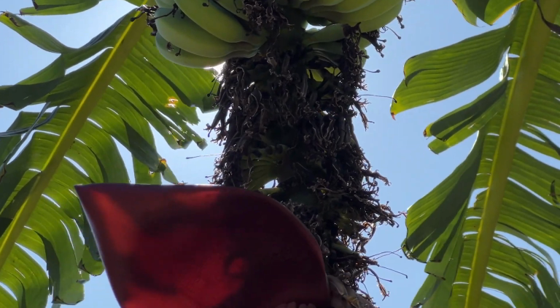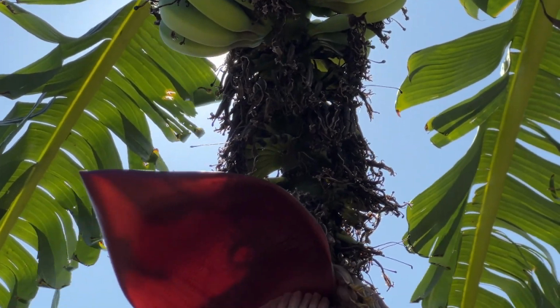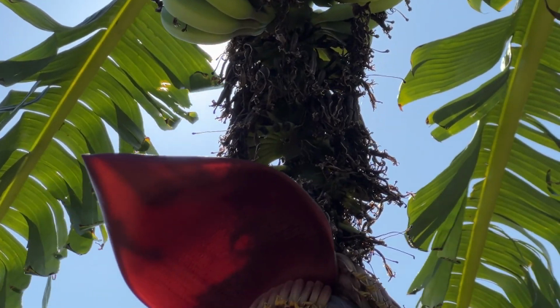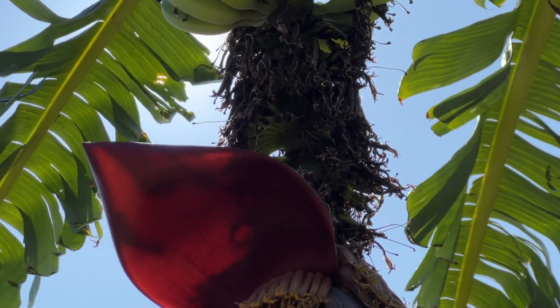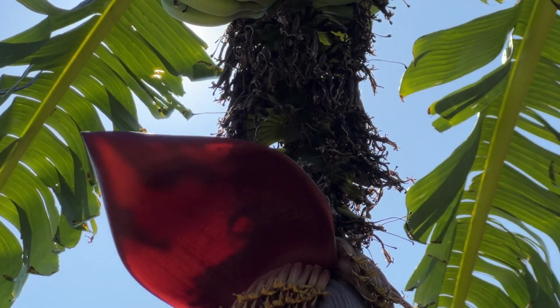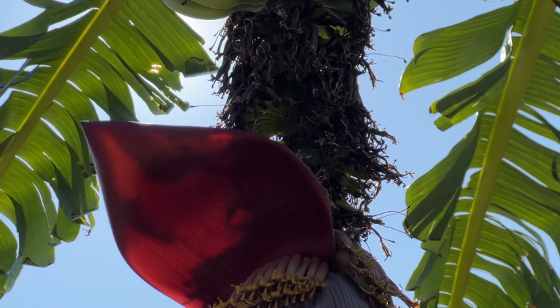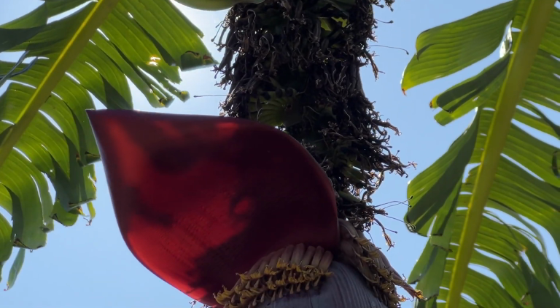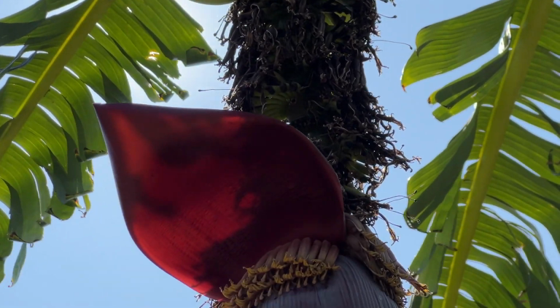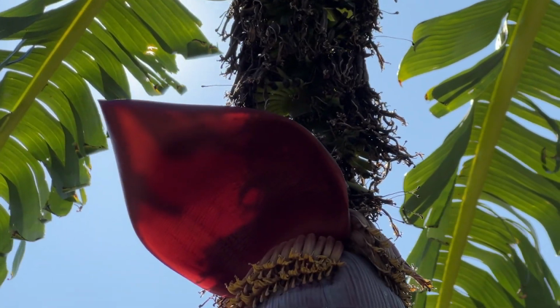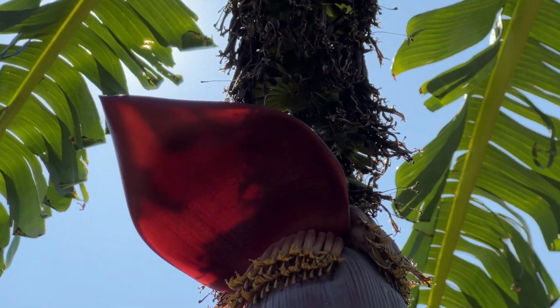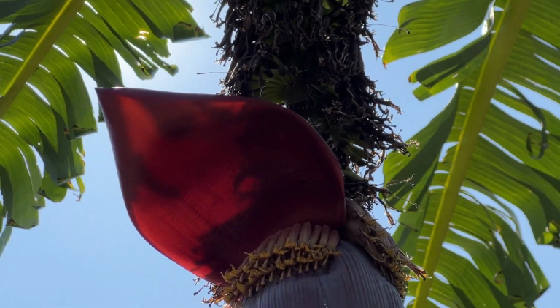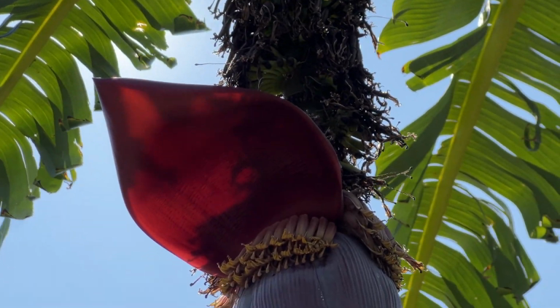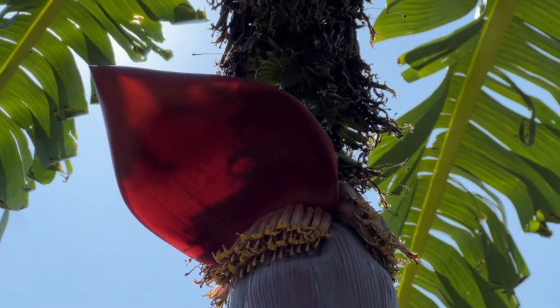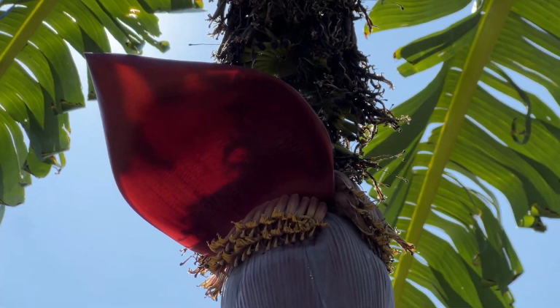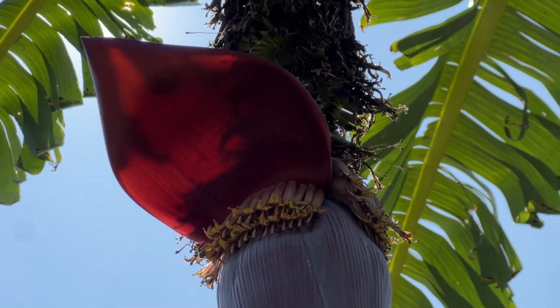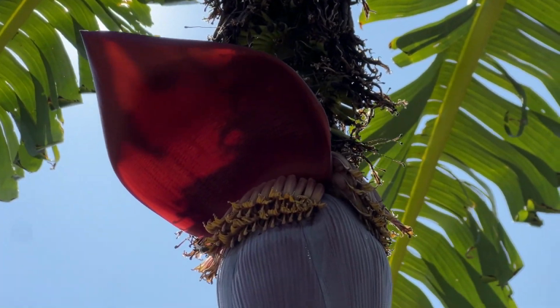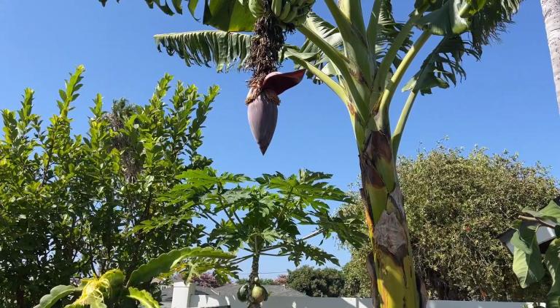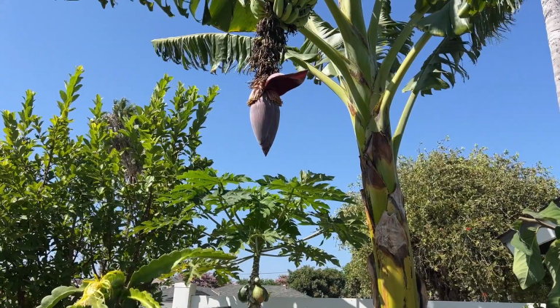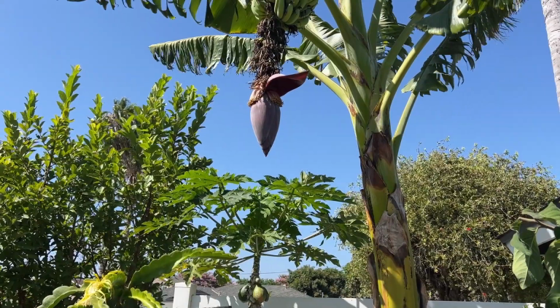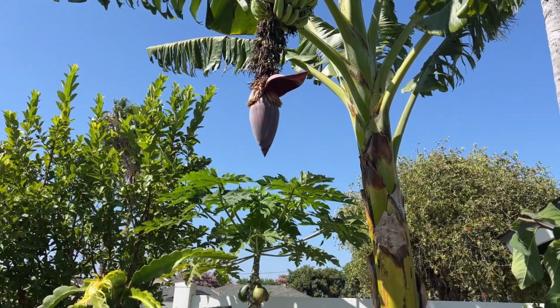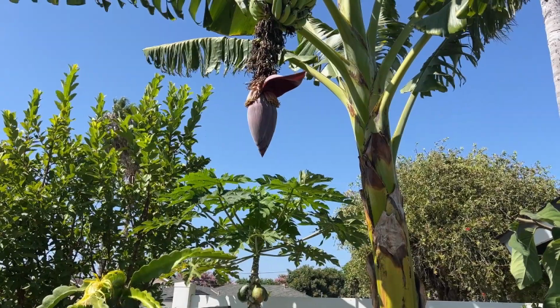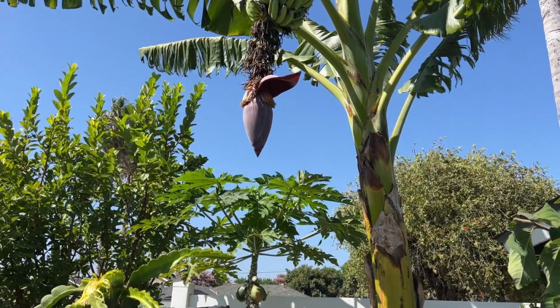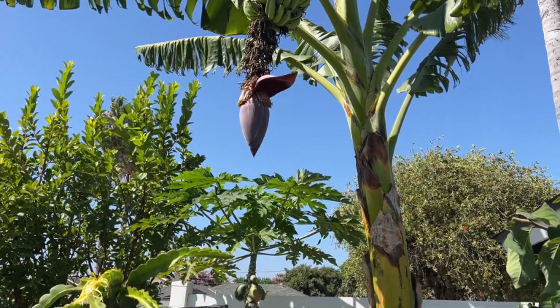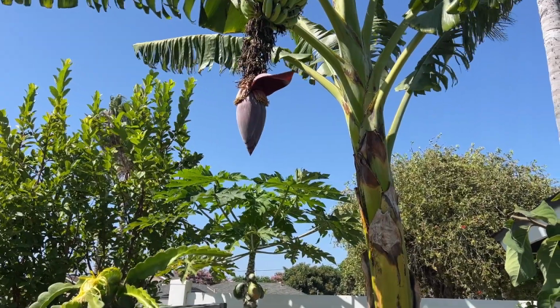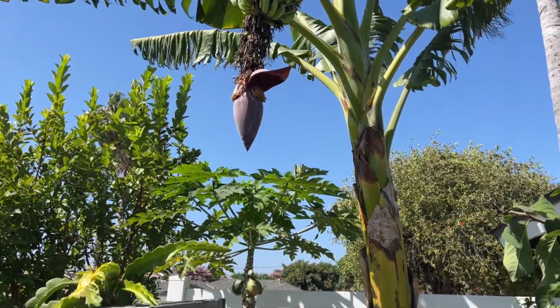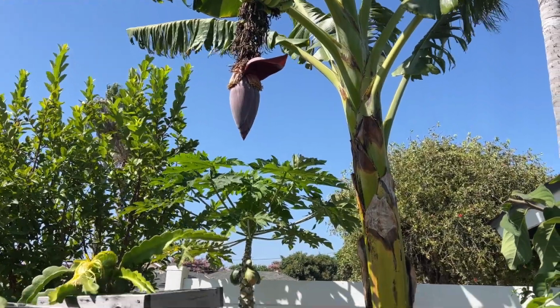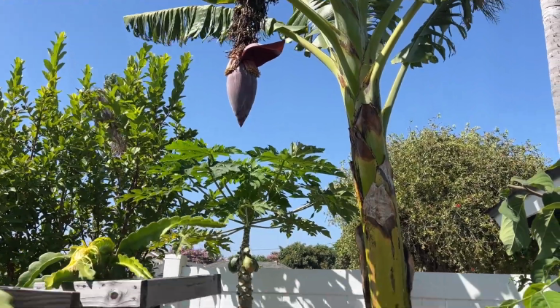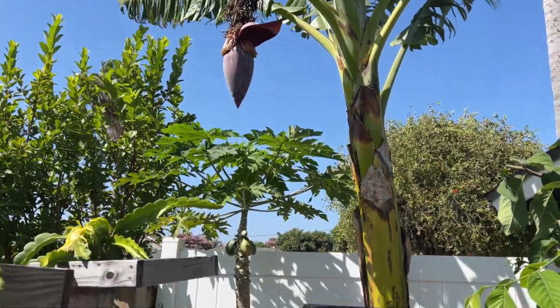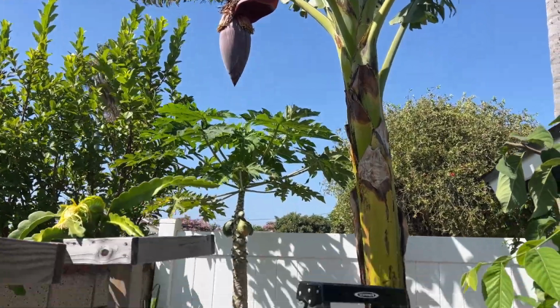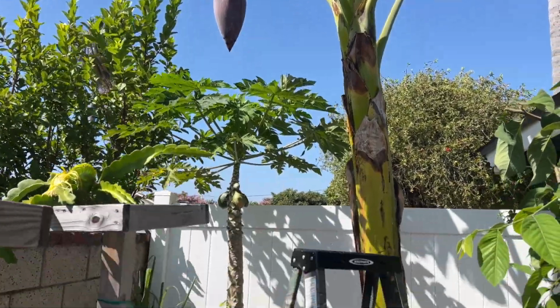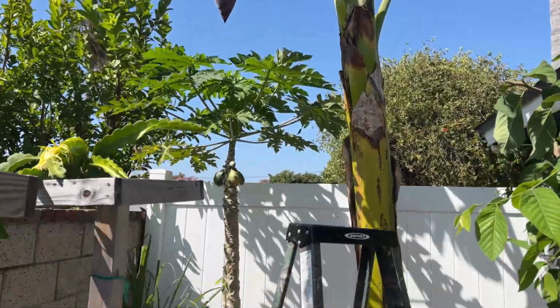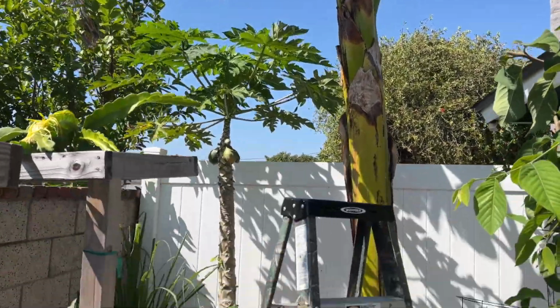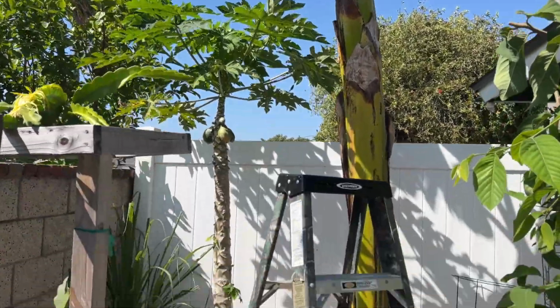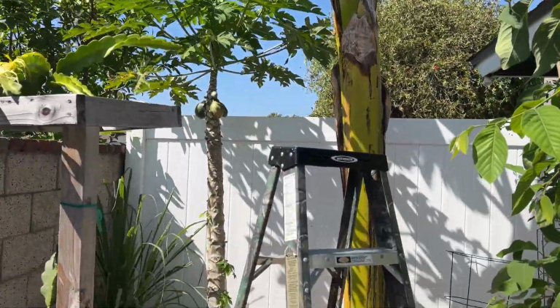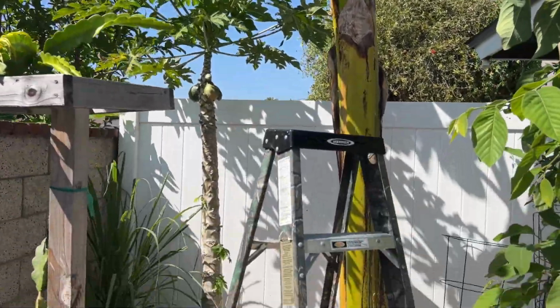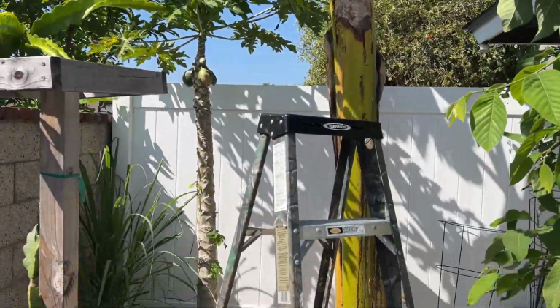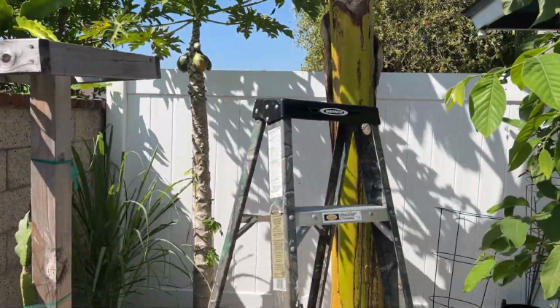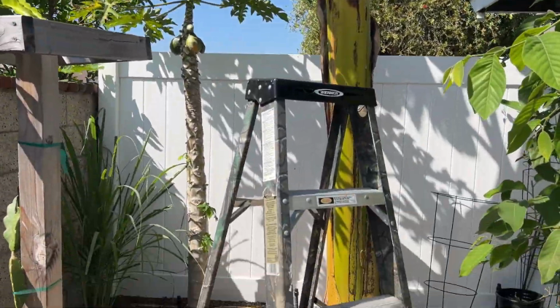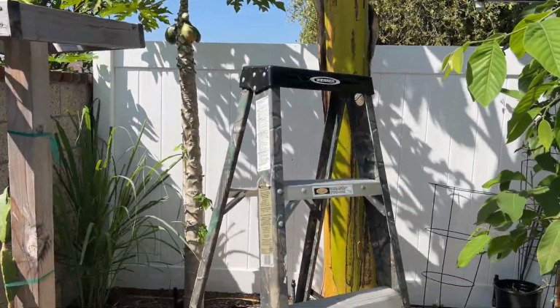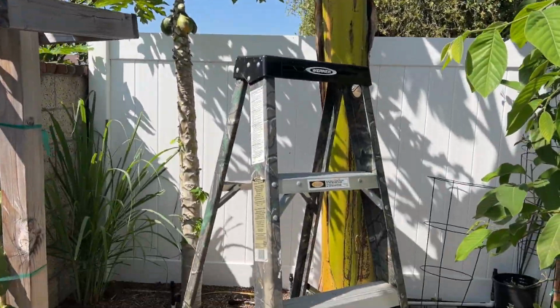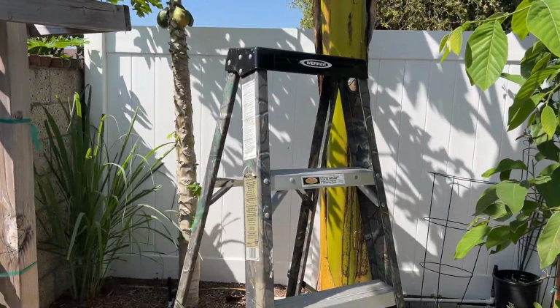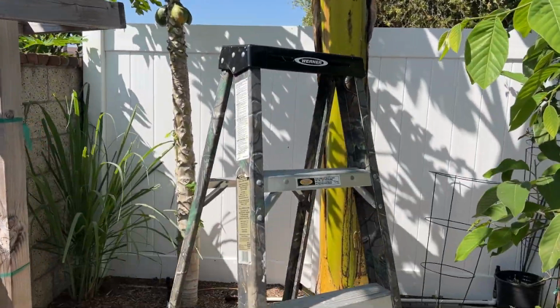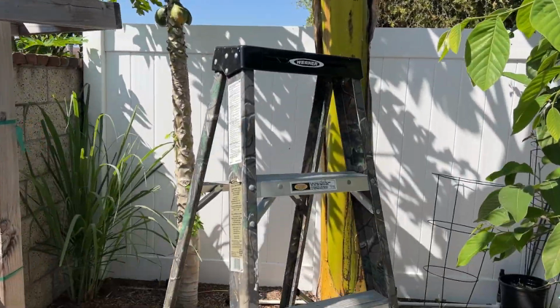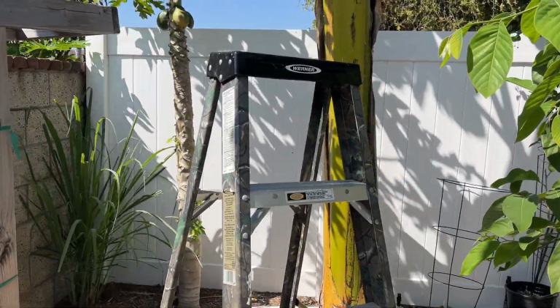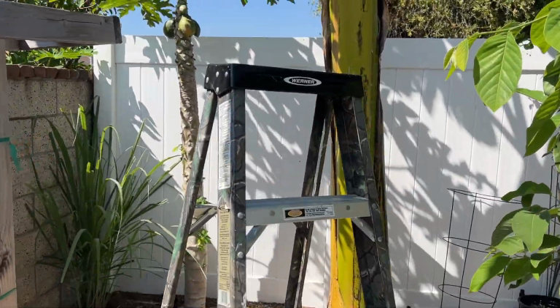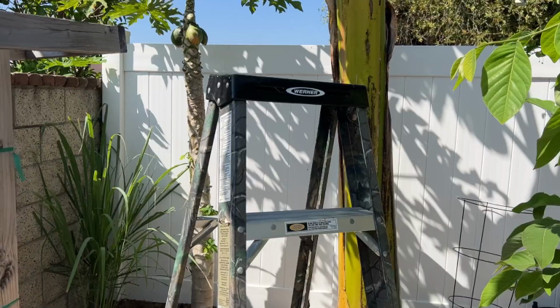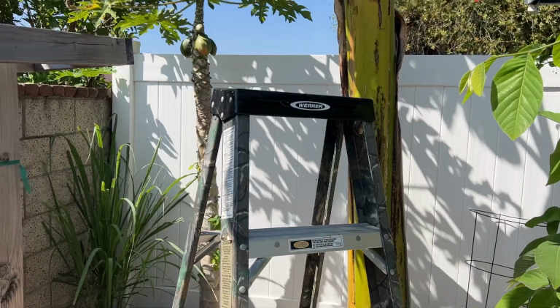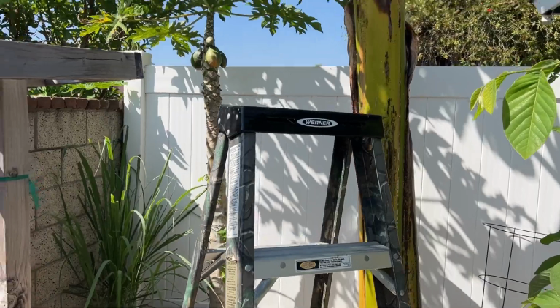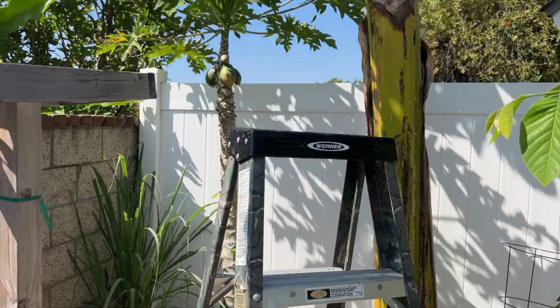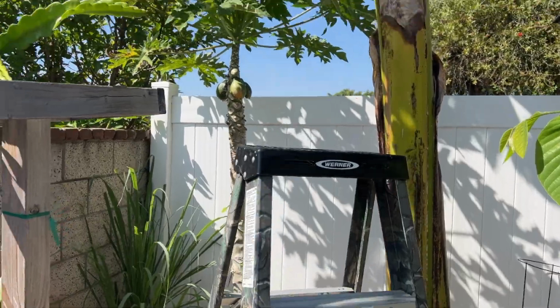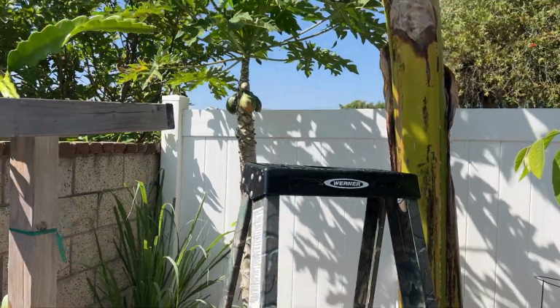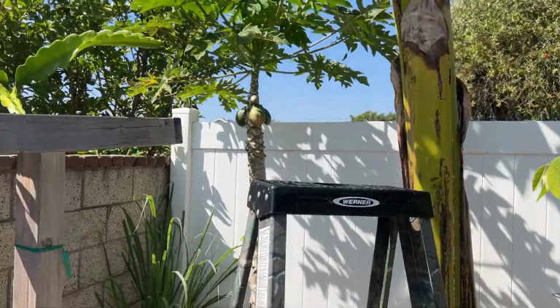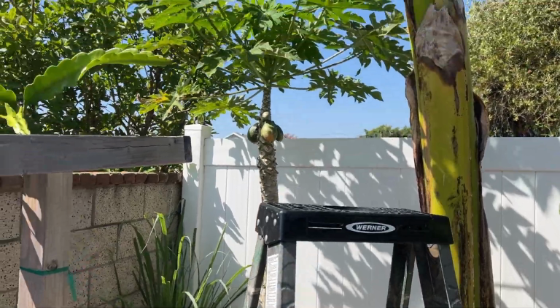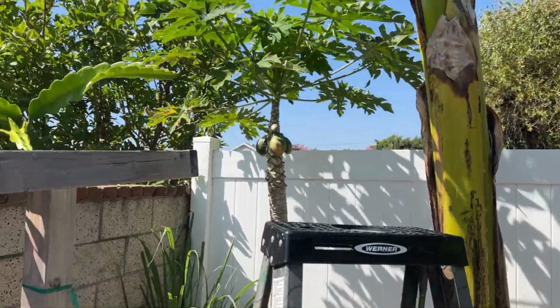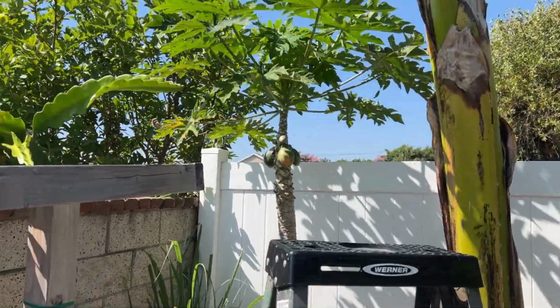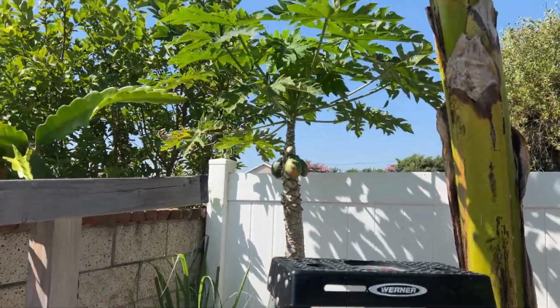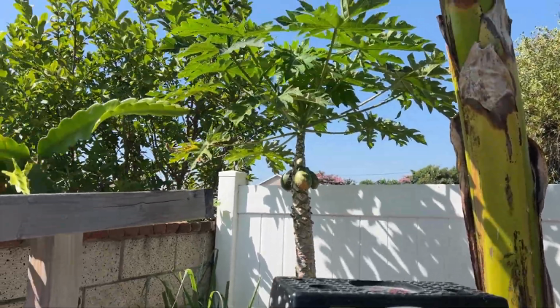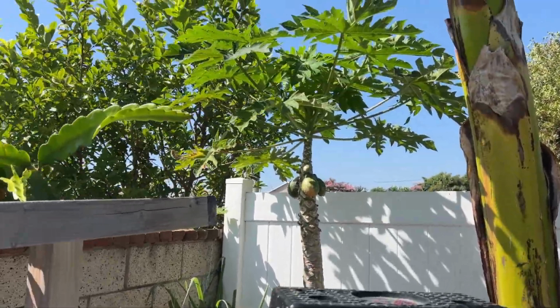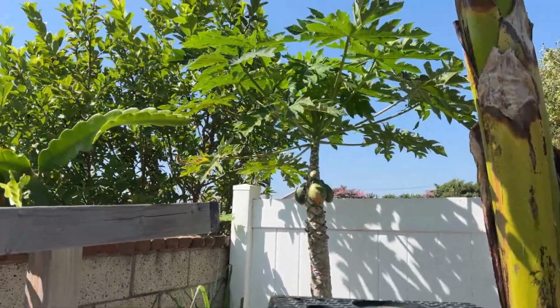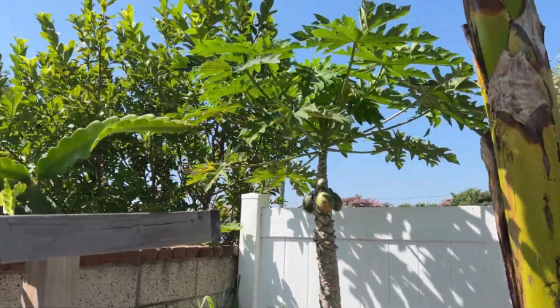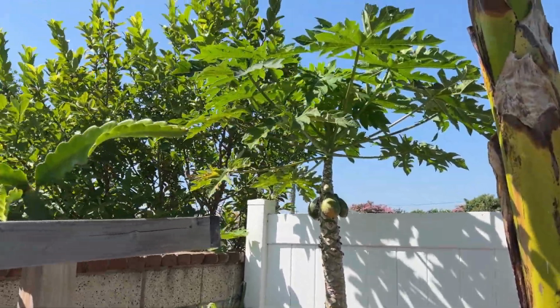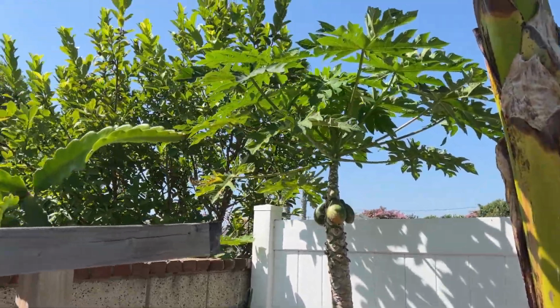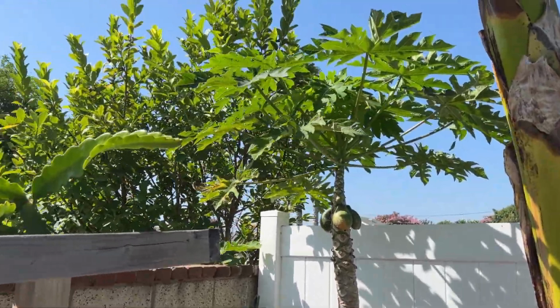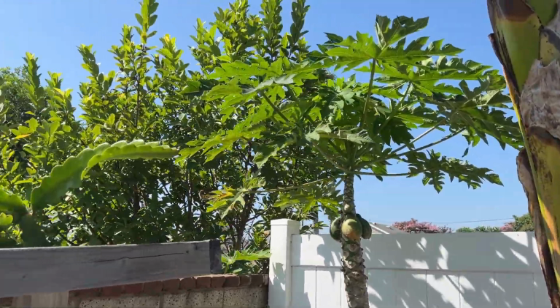Alrighty, so I have my usual four-foot ladder. Let's get up there and take a look.